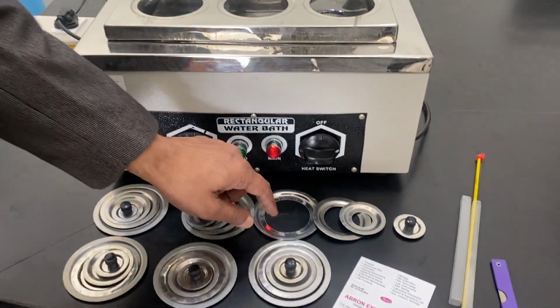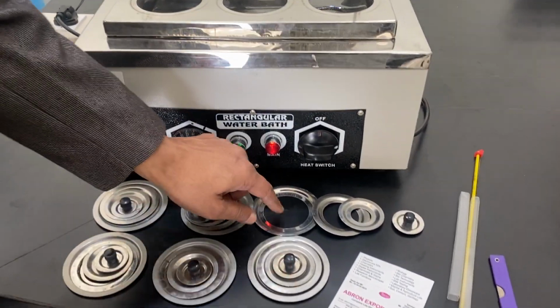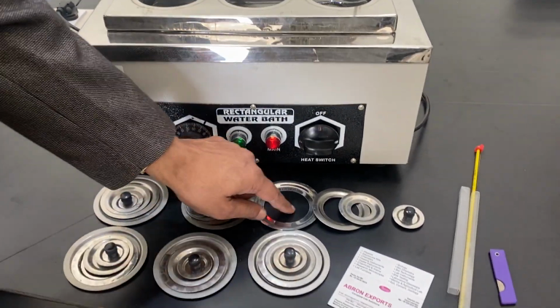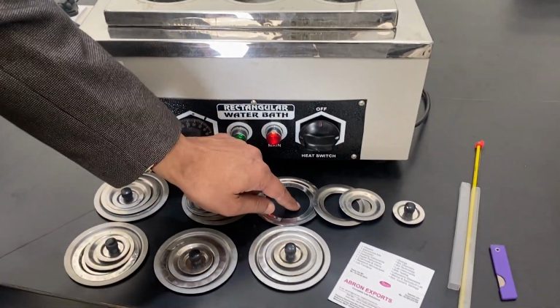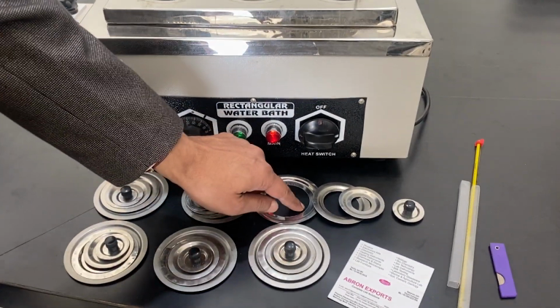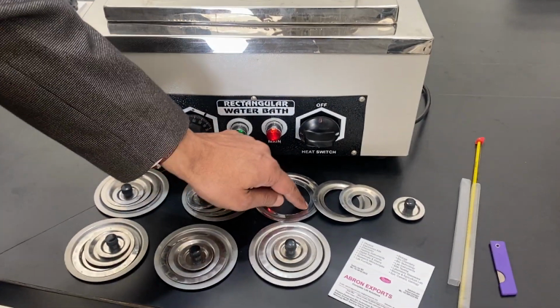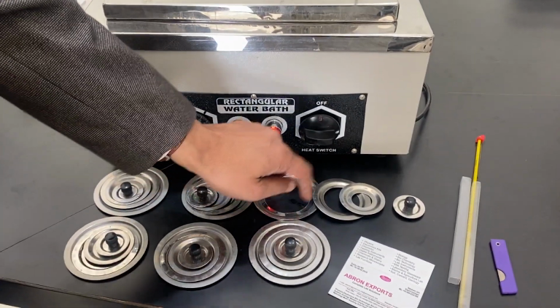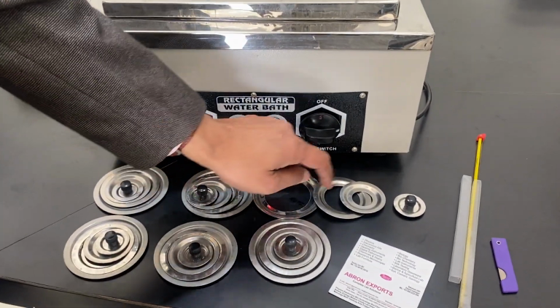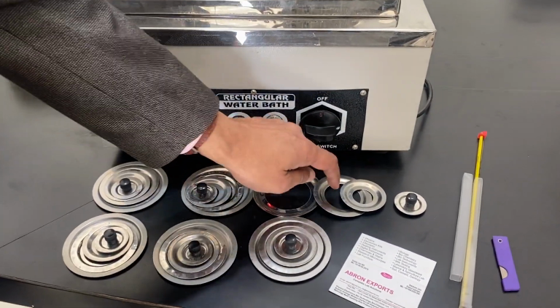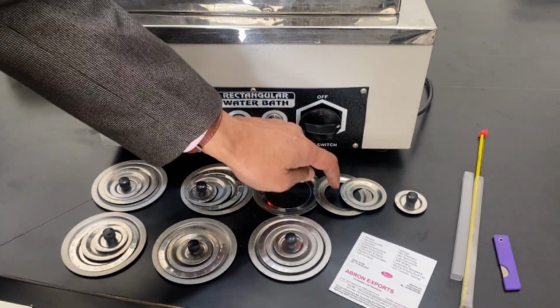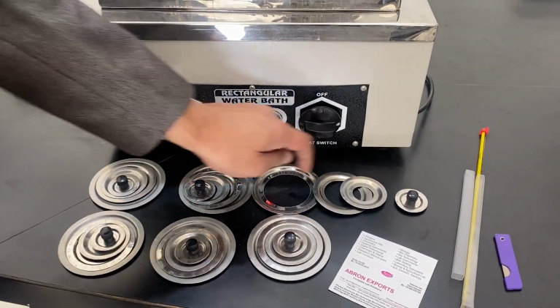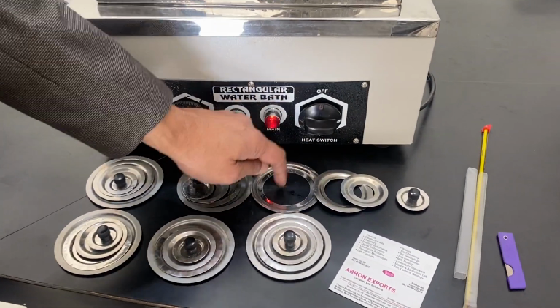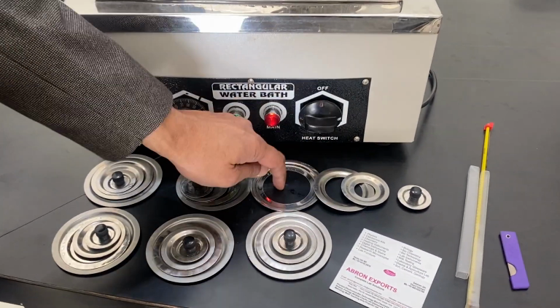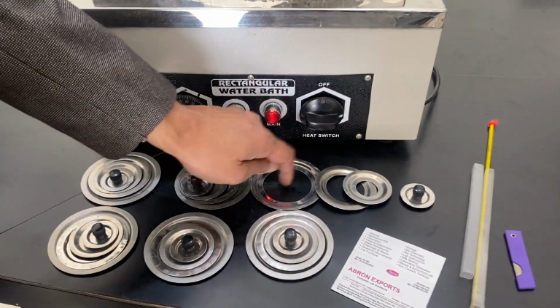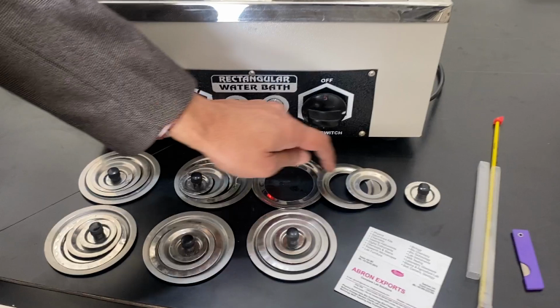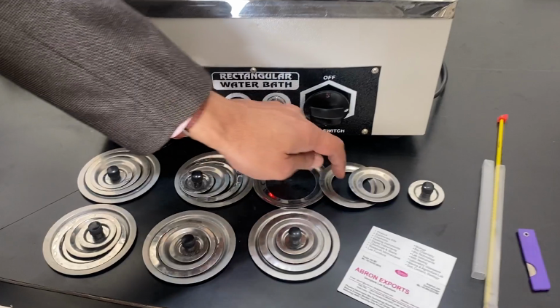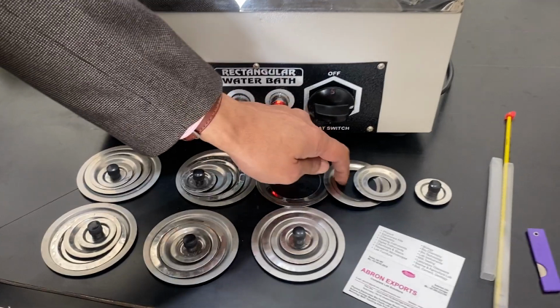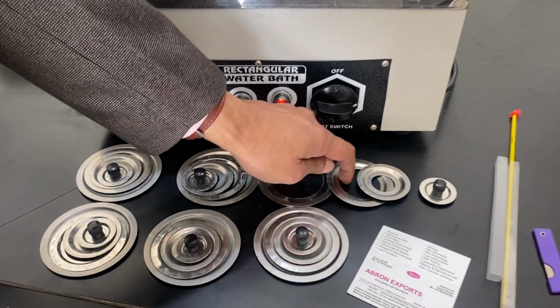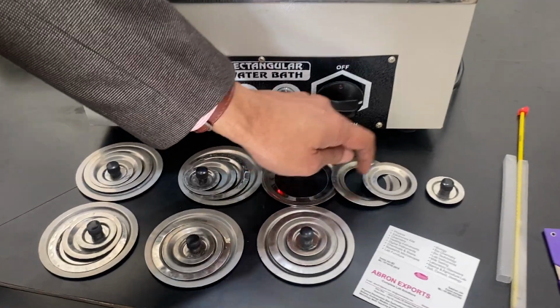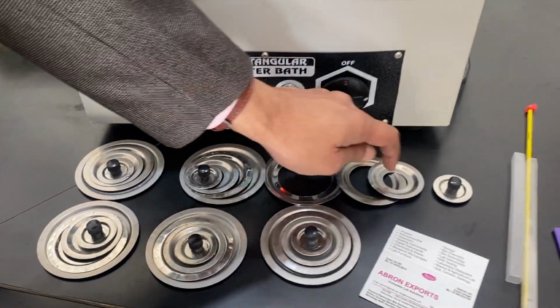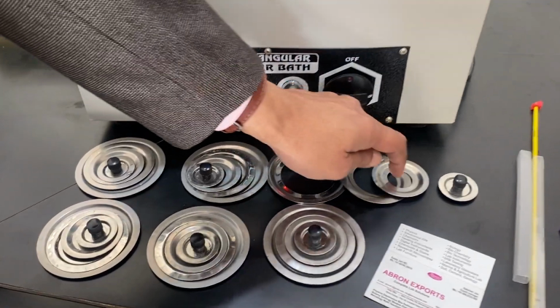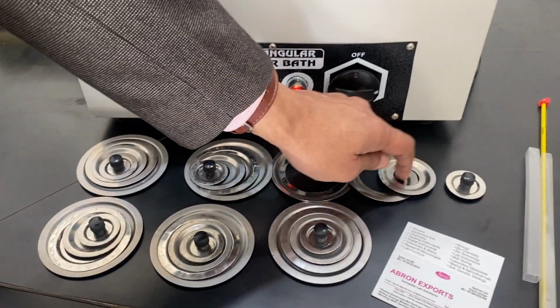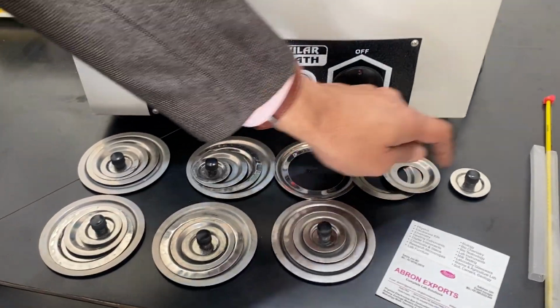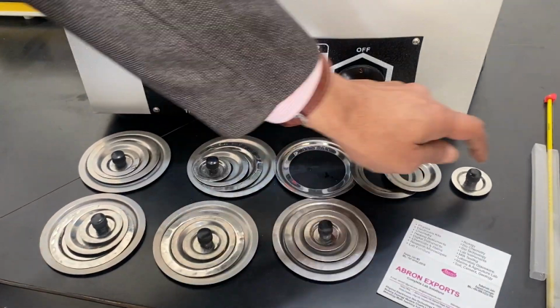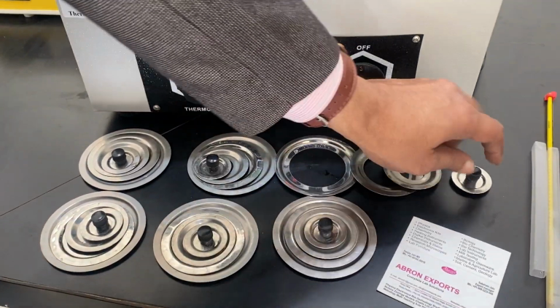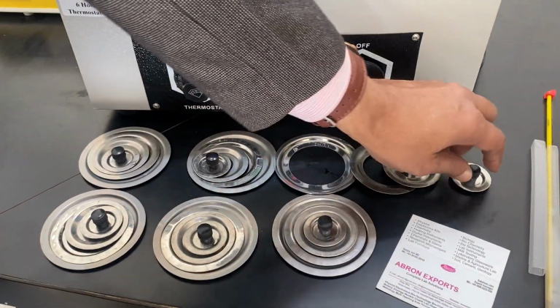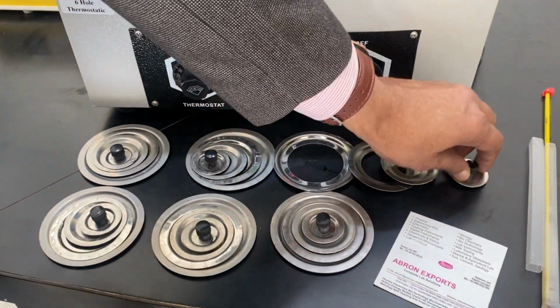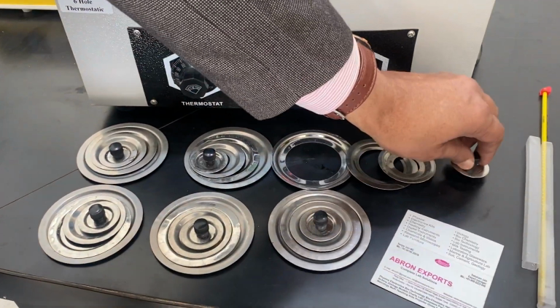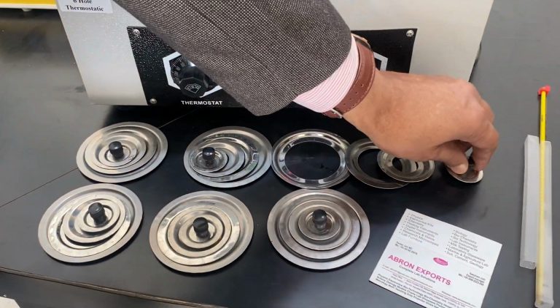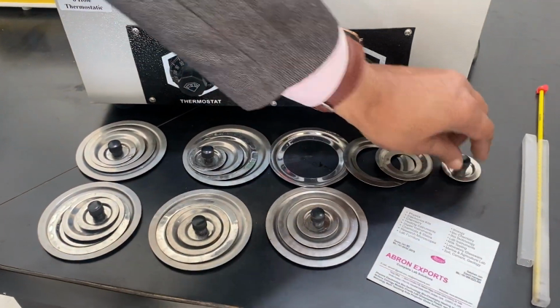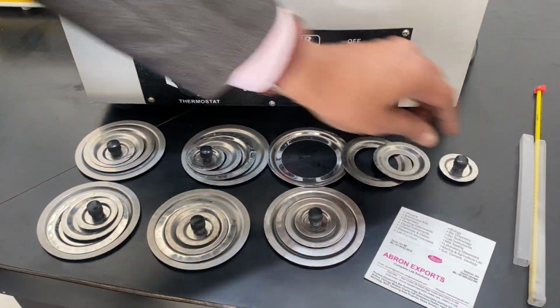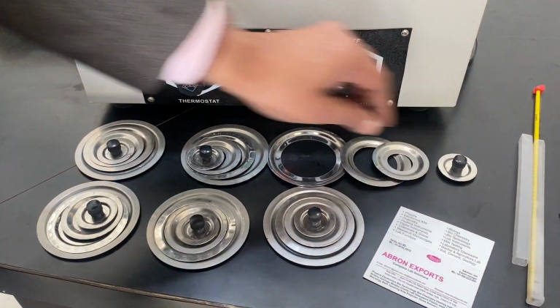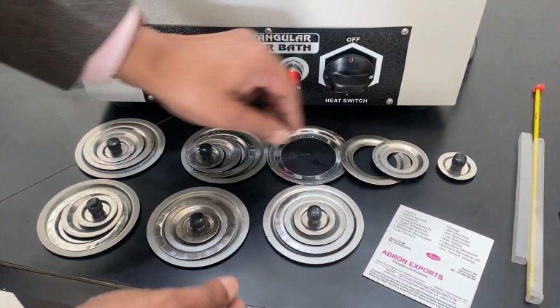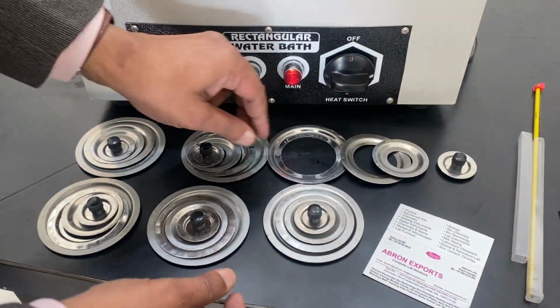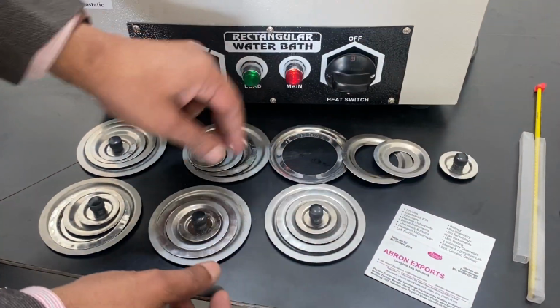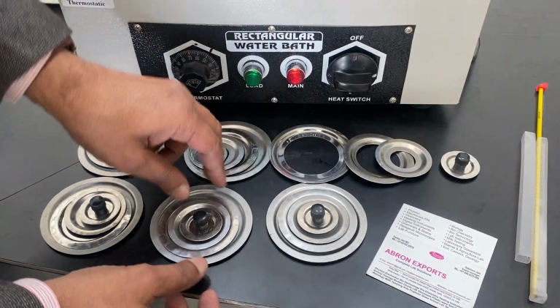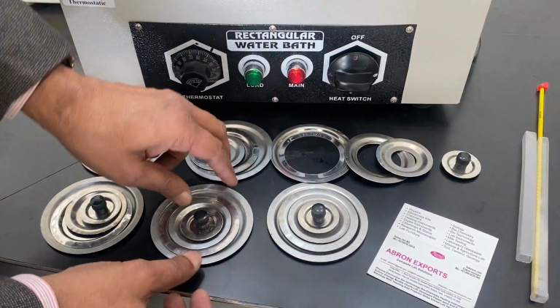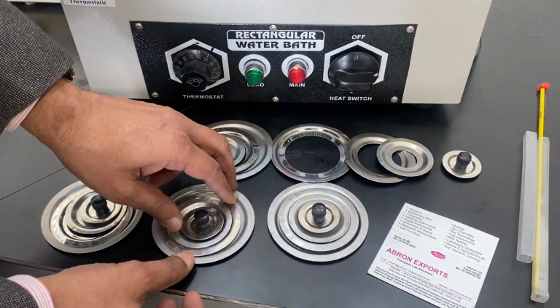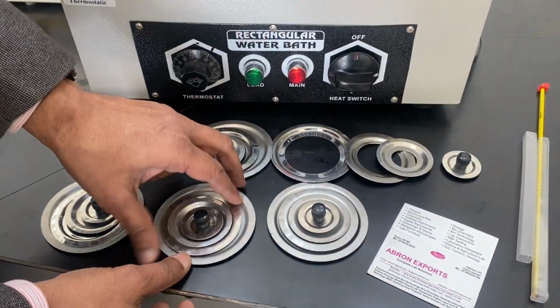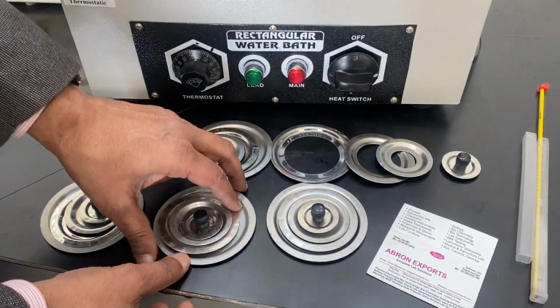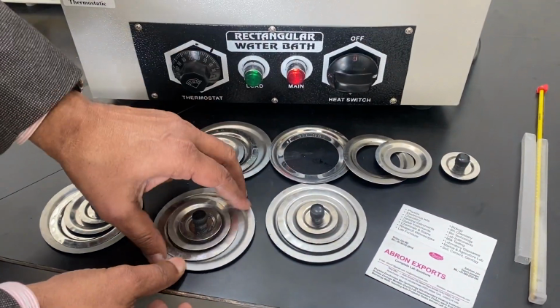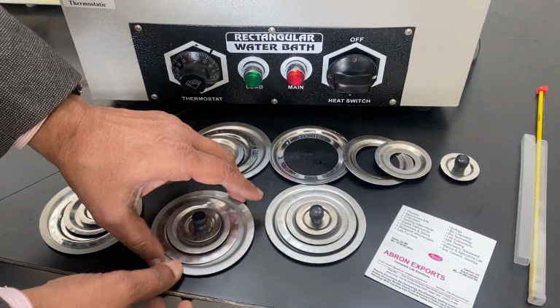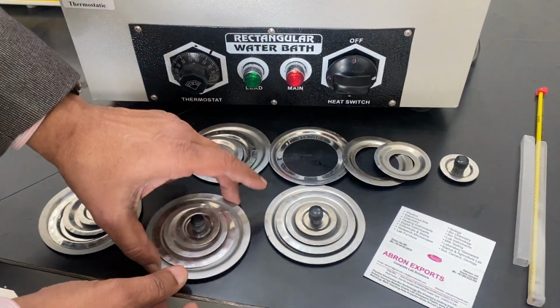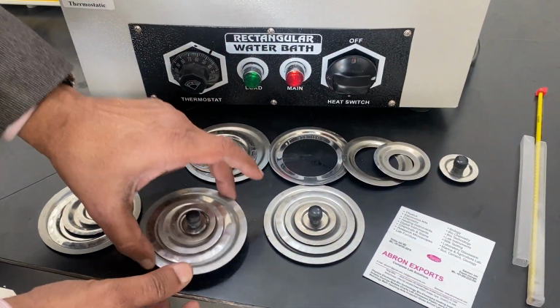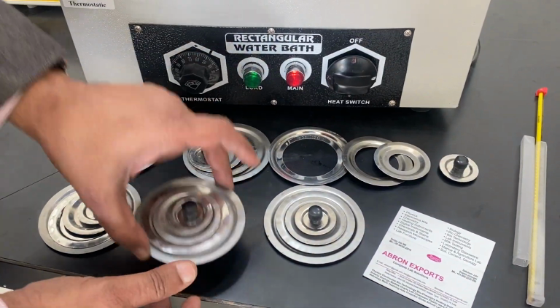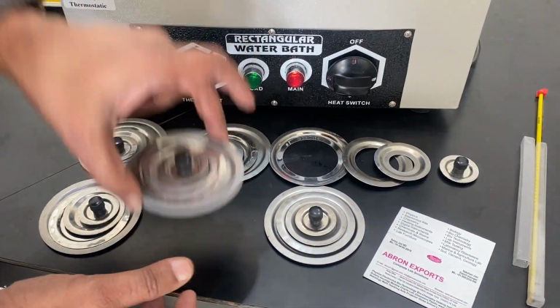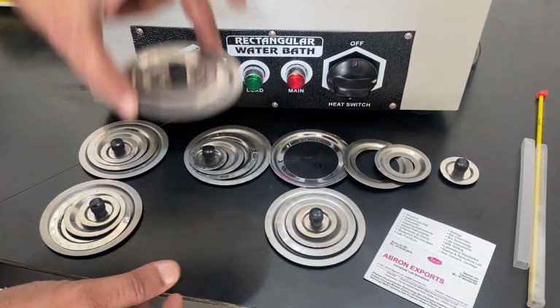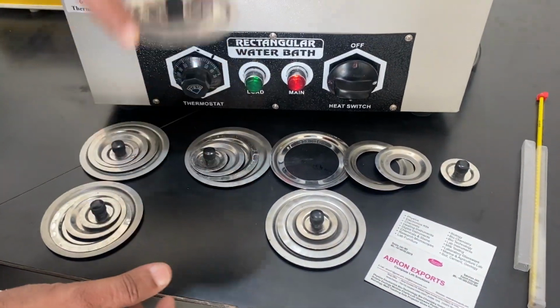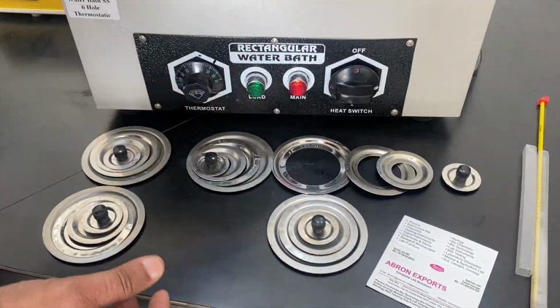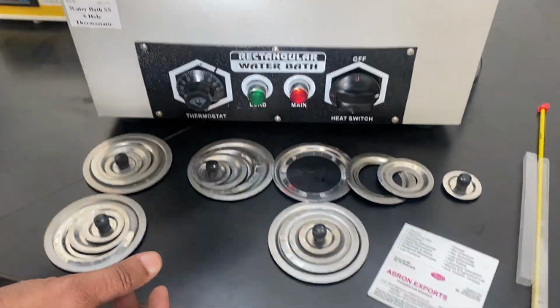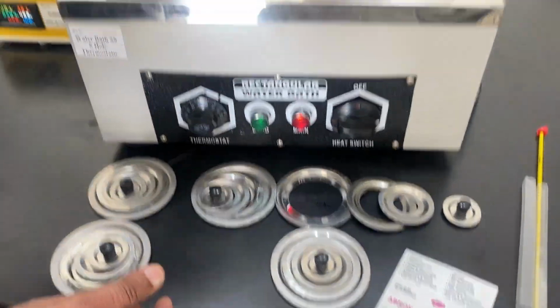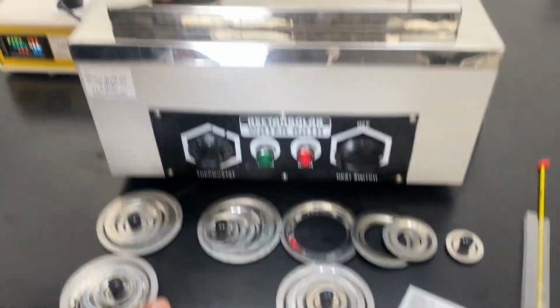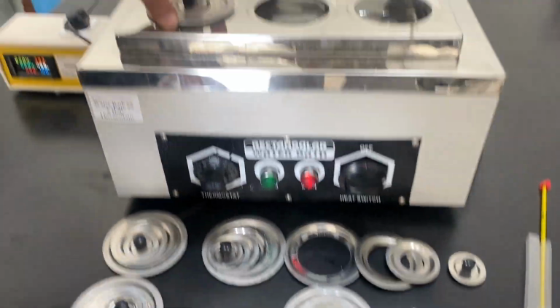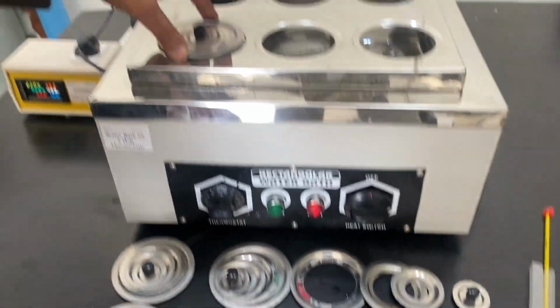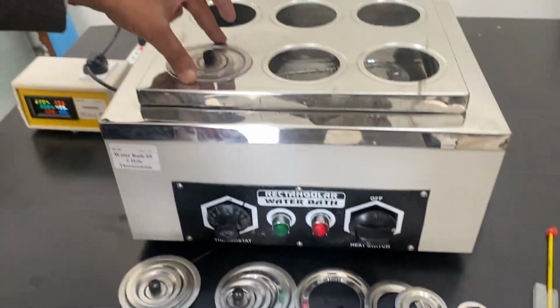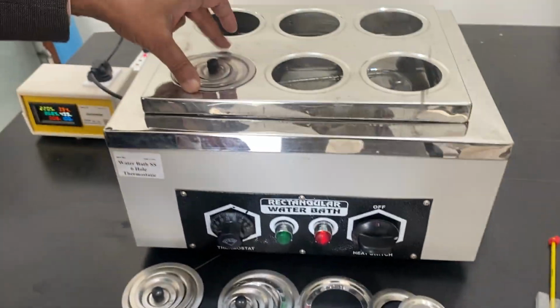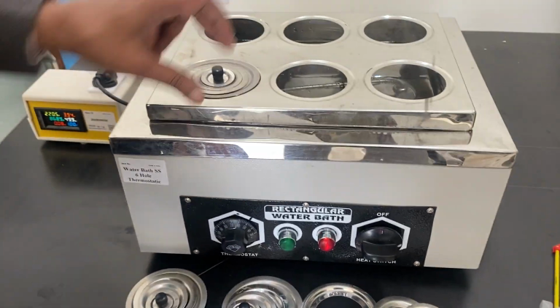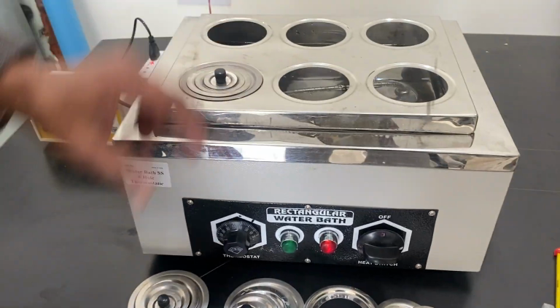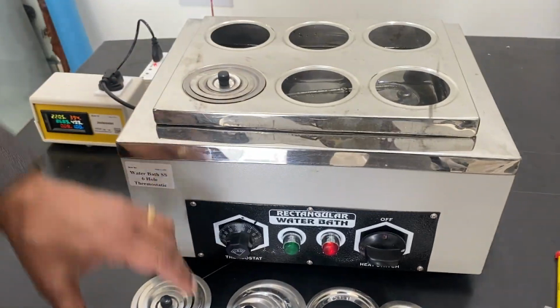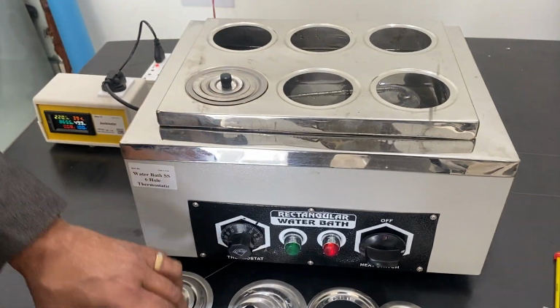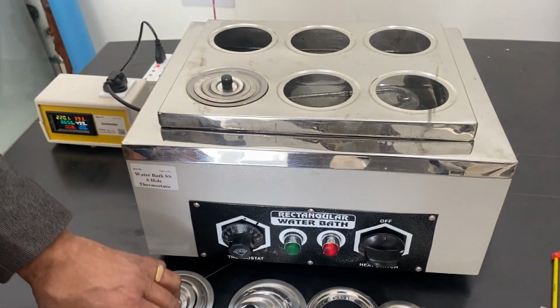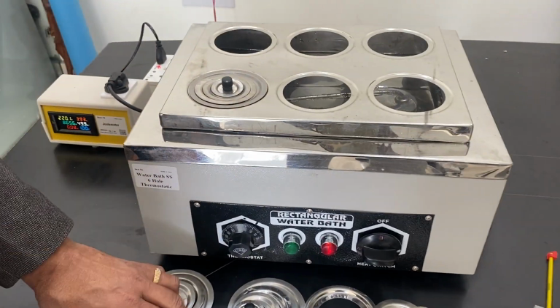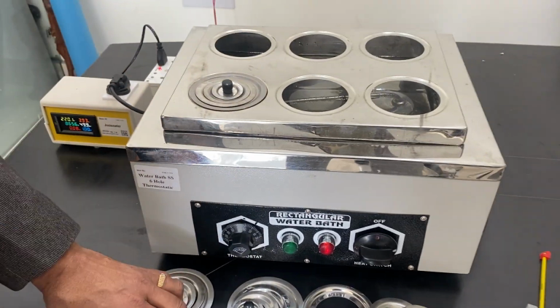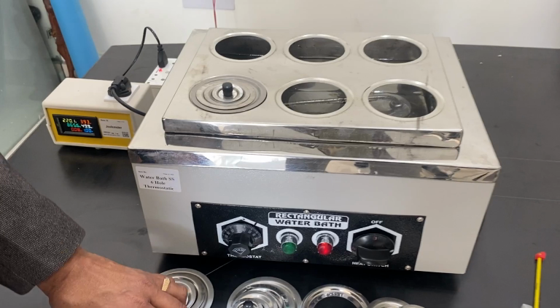Almost 1 kilowatt is the wattage. There are rings — it has four rings — for putting different things. You can put all of them together.